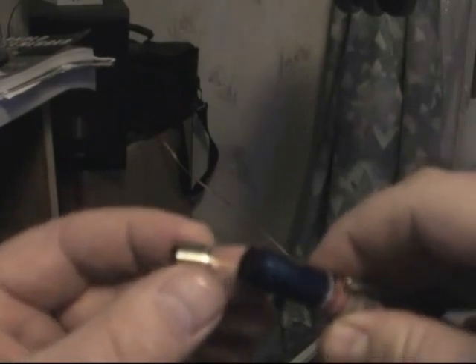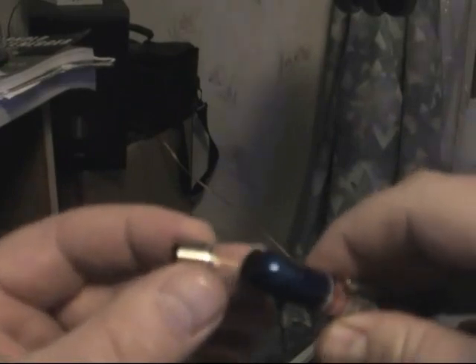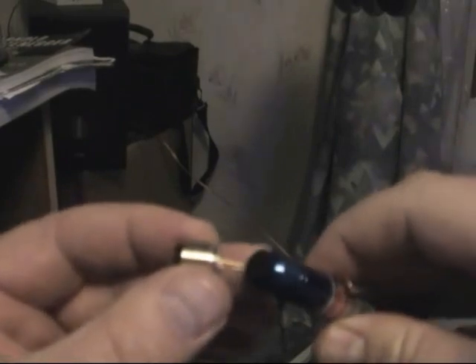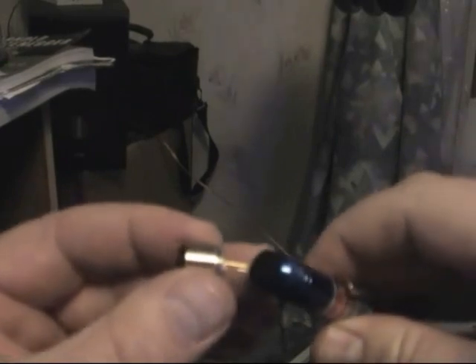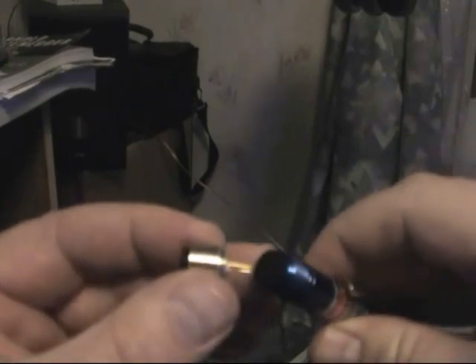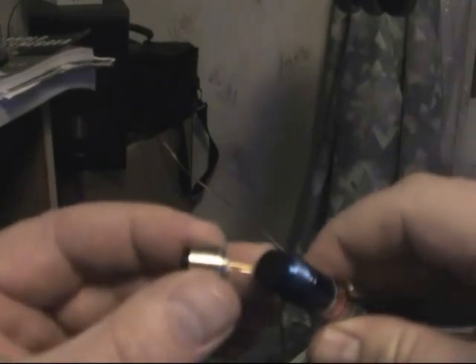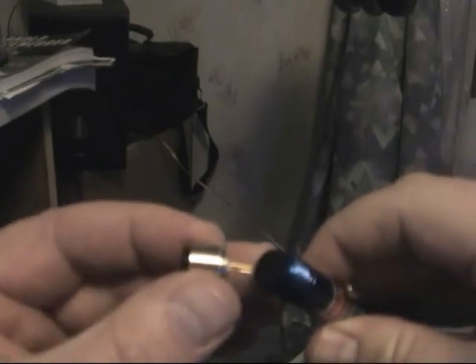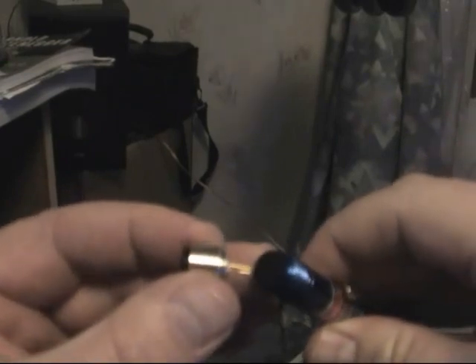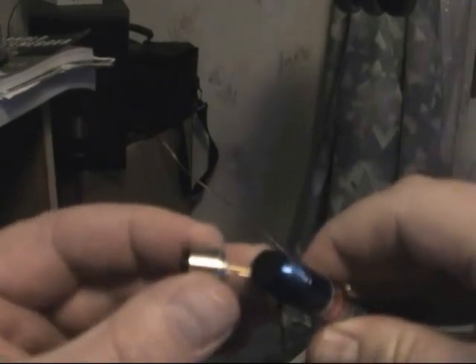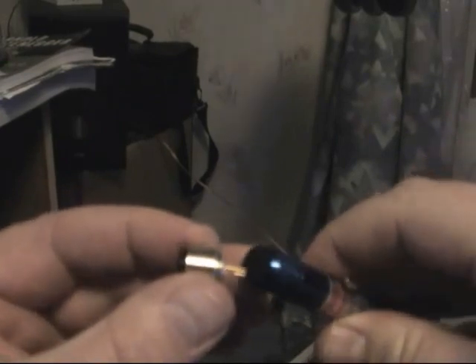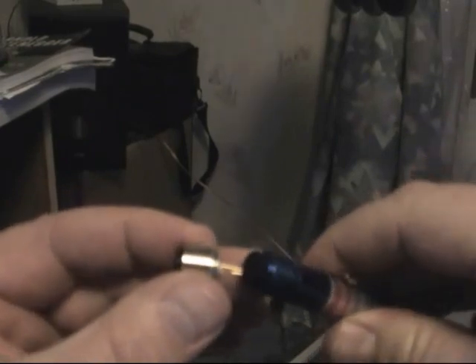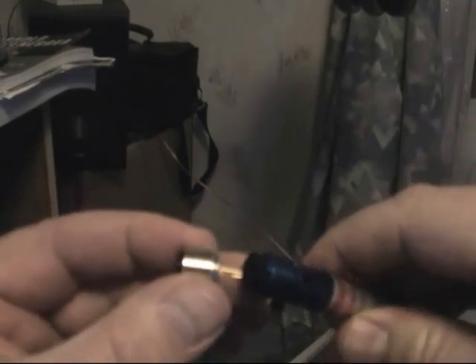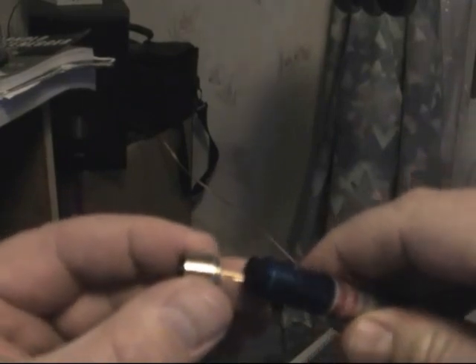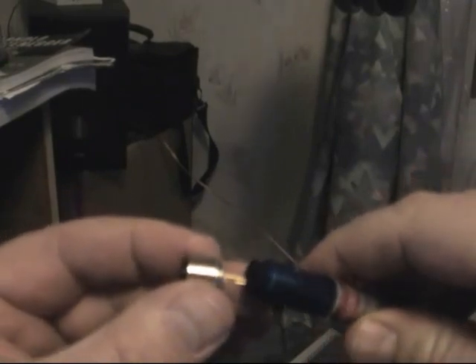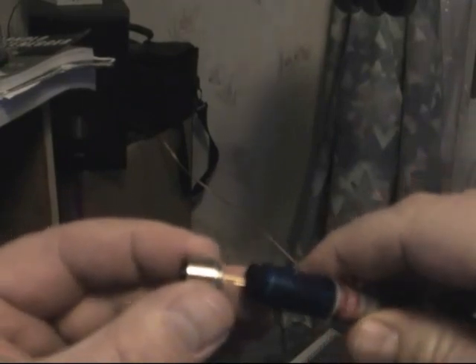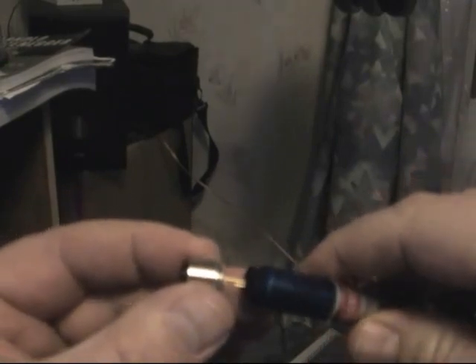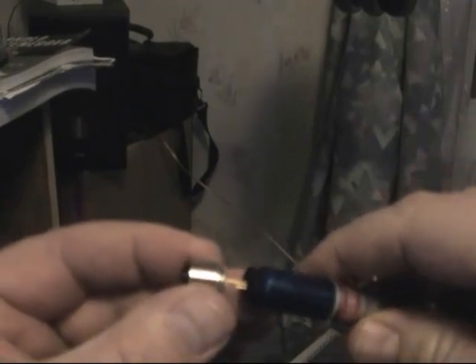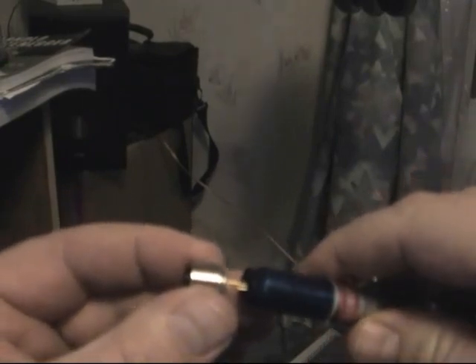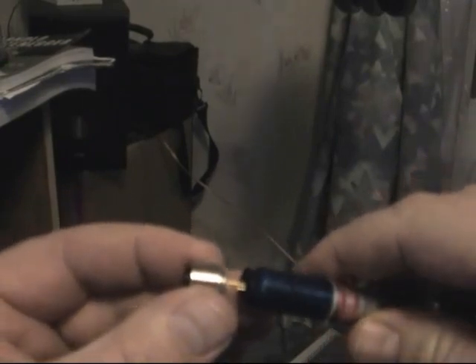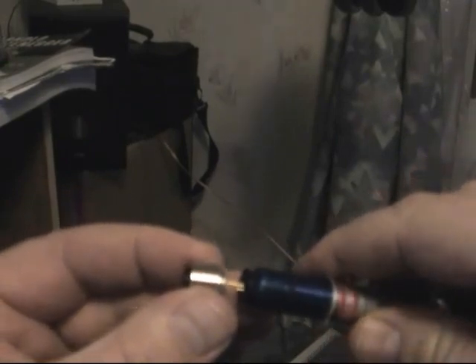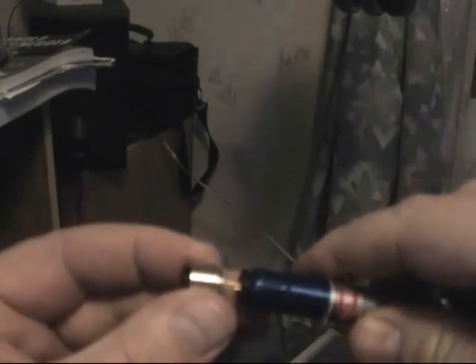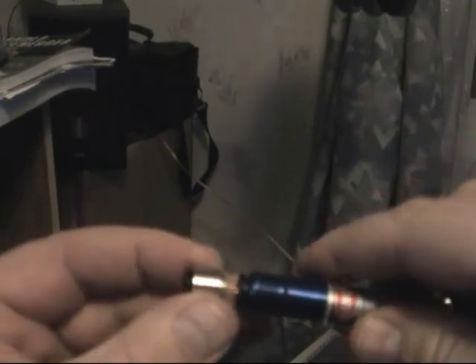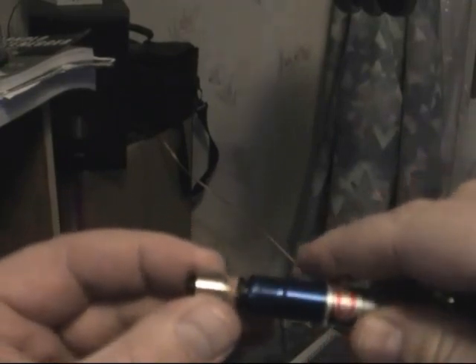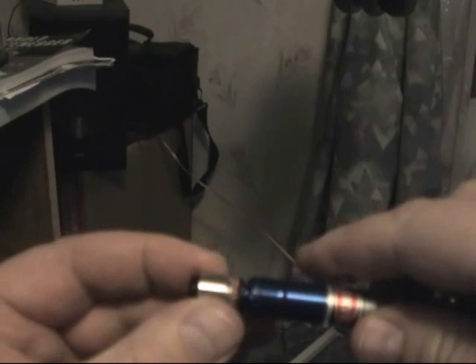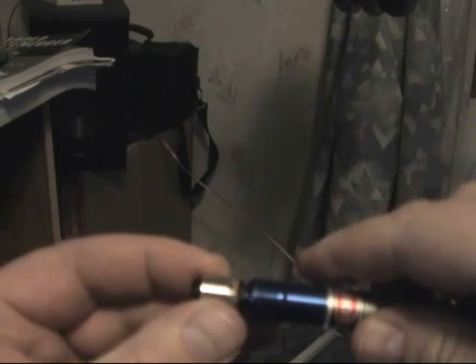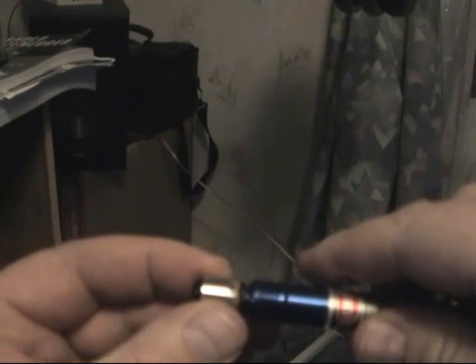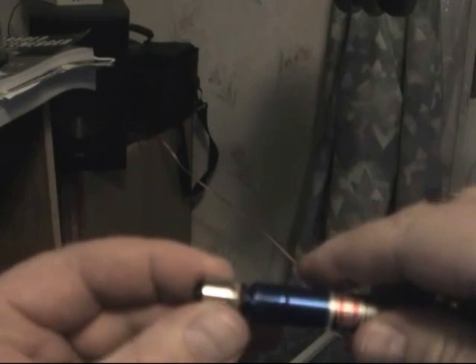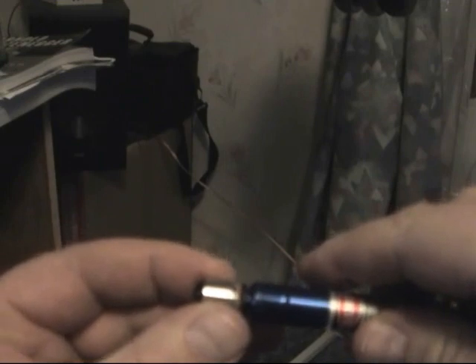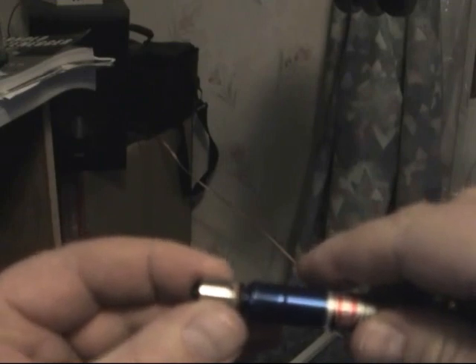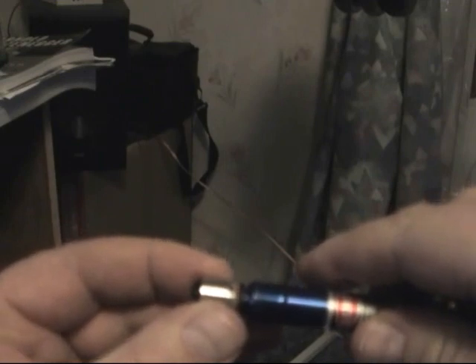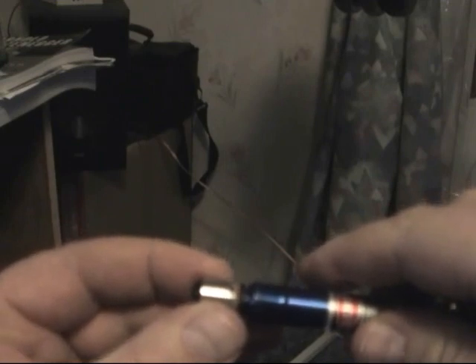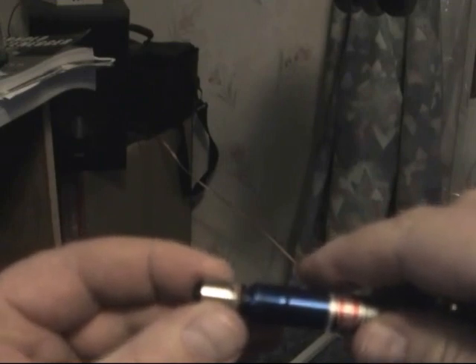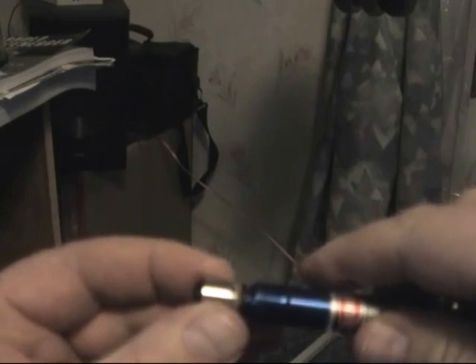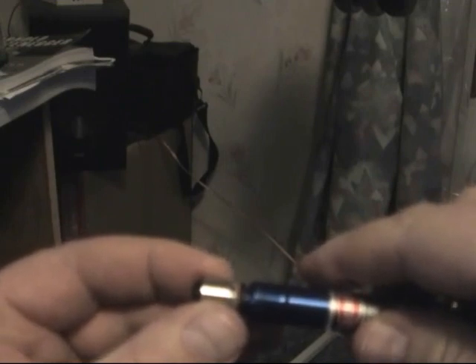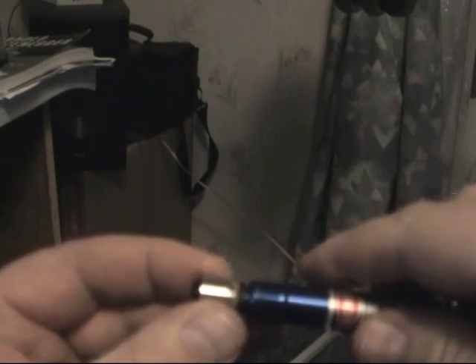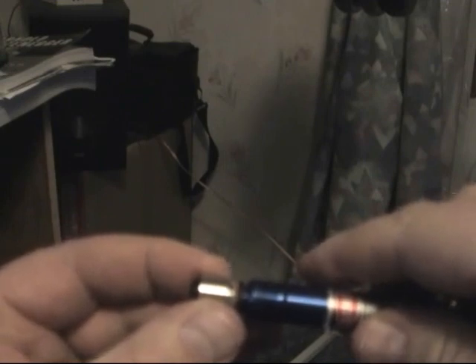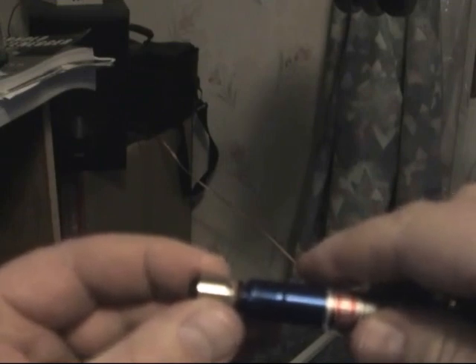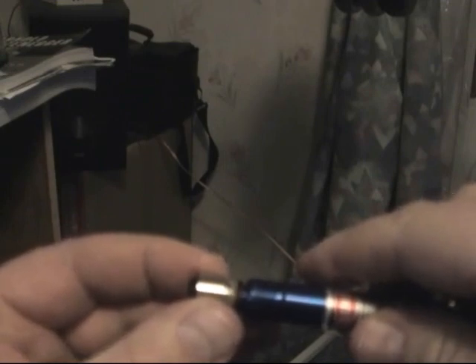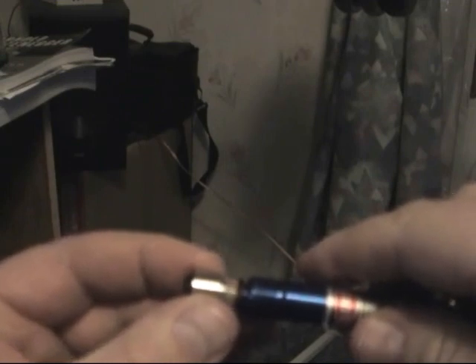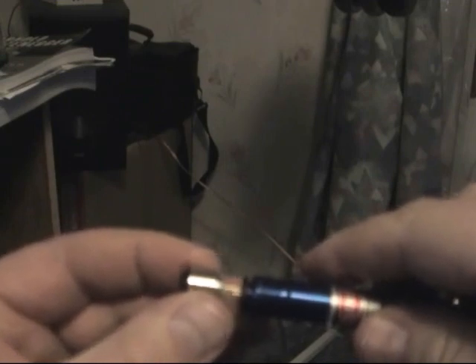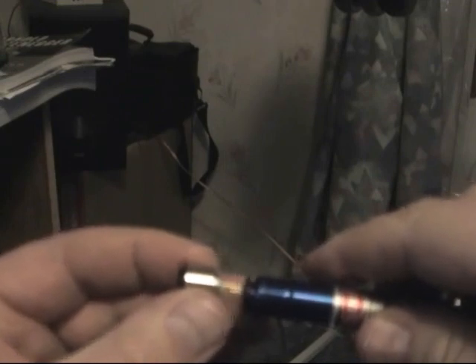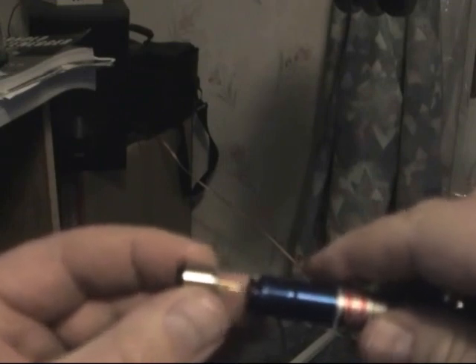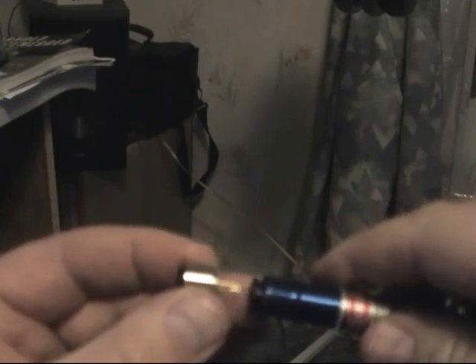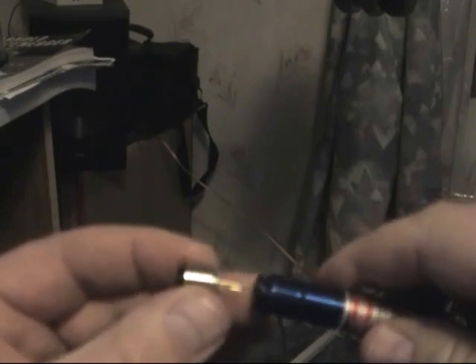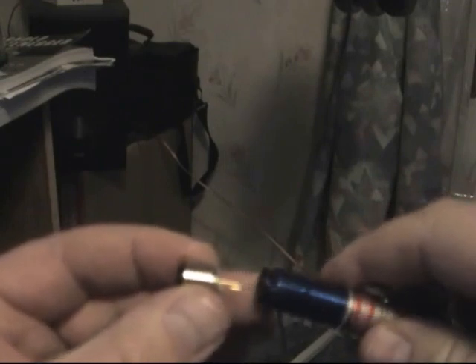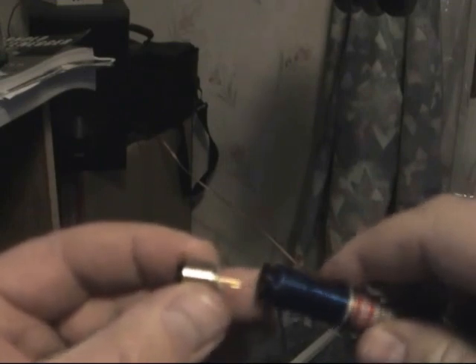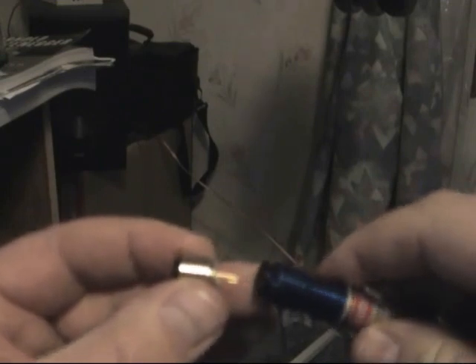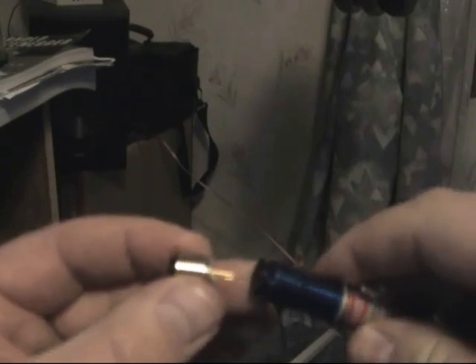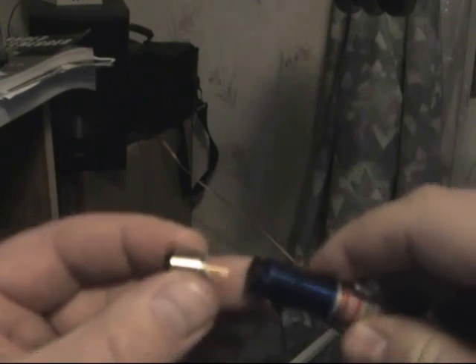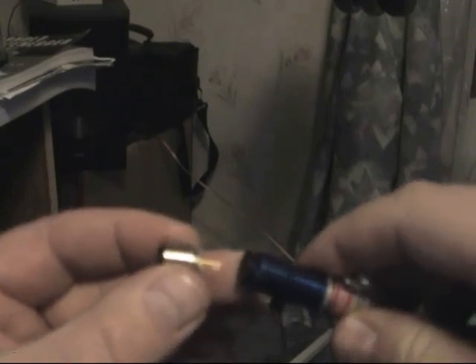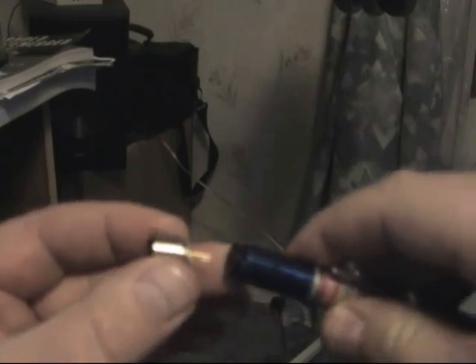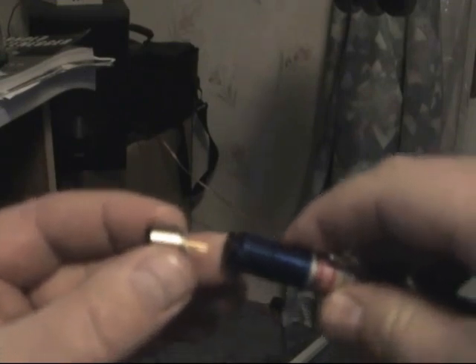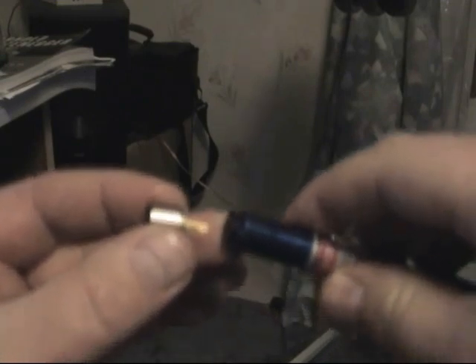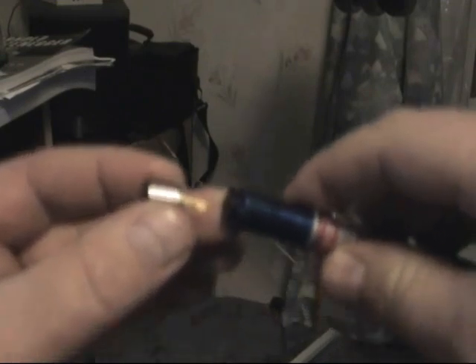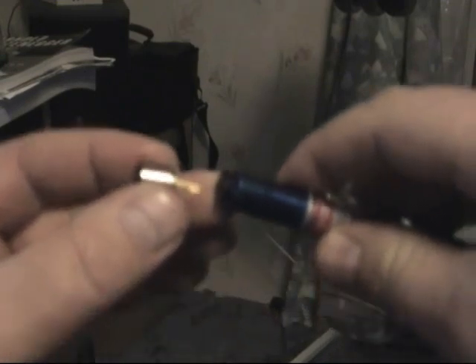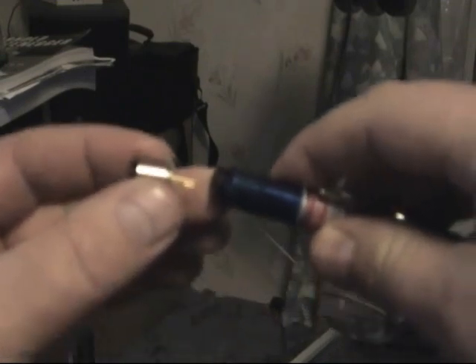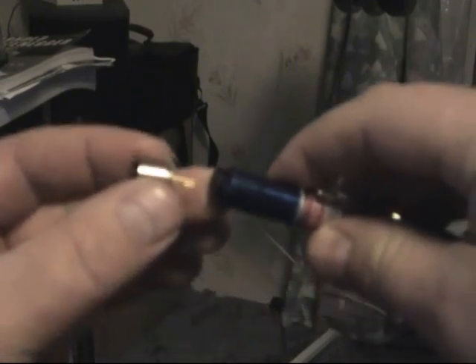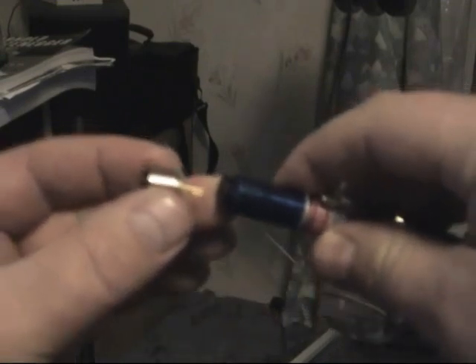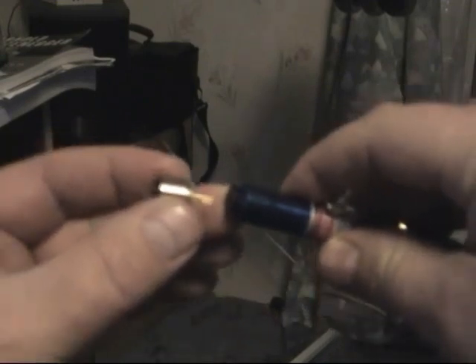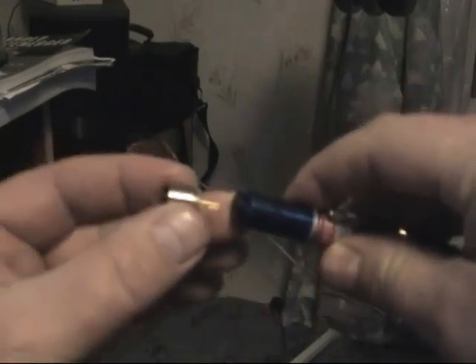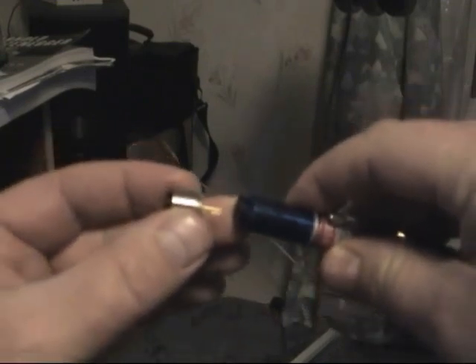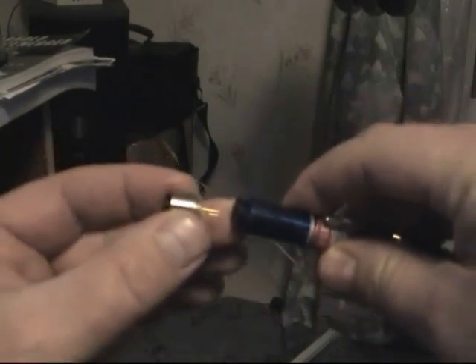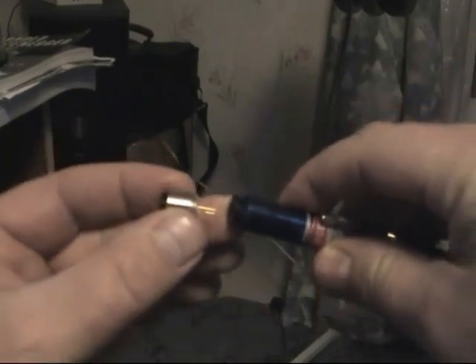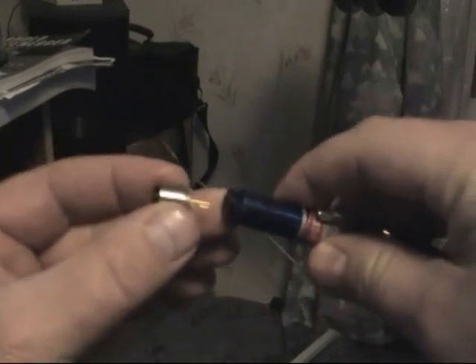If it doesn't work, take it out, spin it 180 degrees and put it back in. There is a polarity.